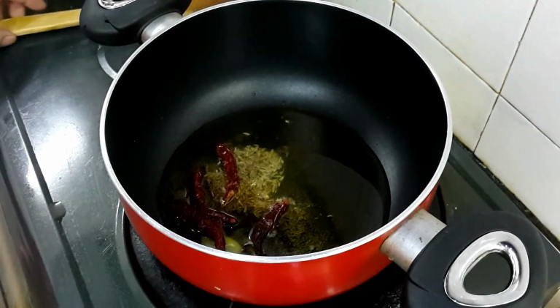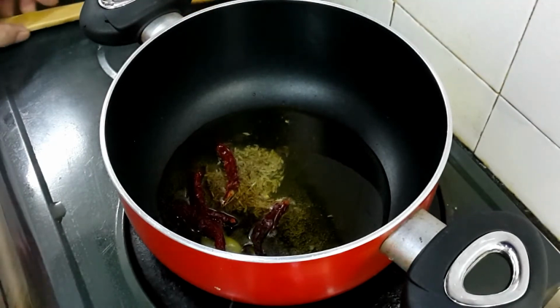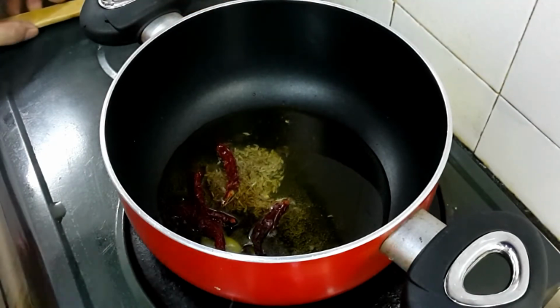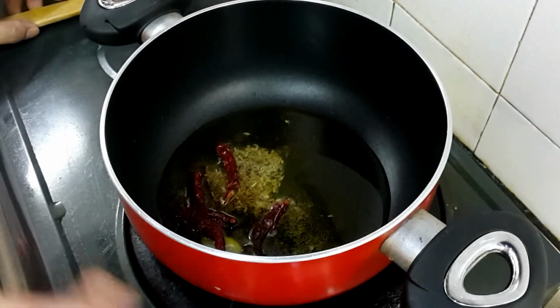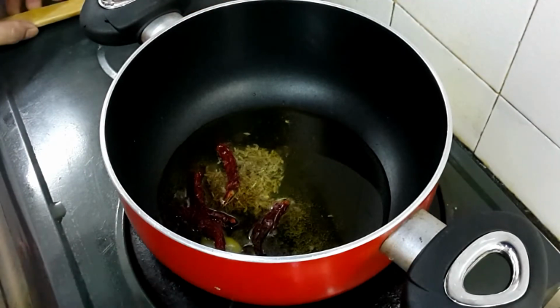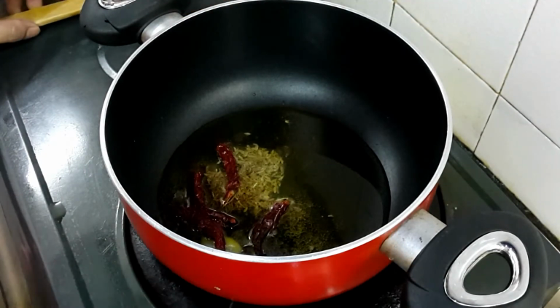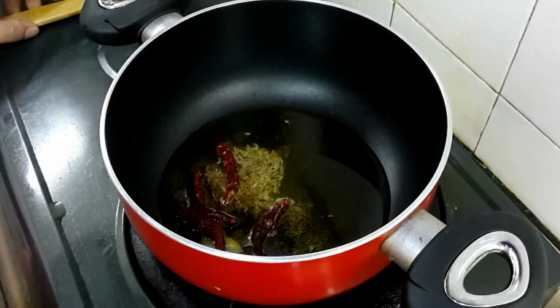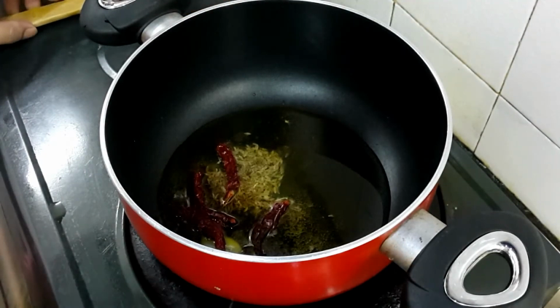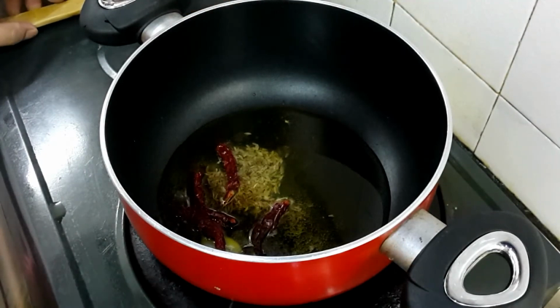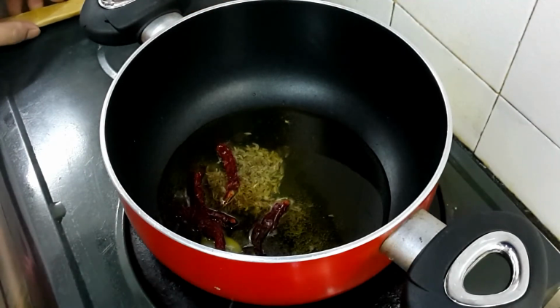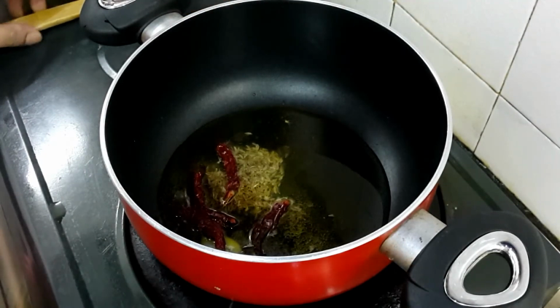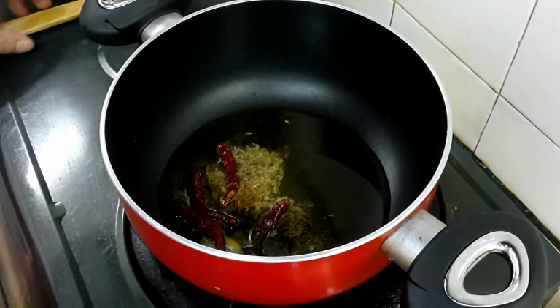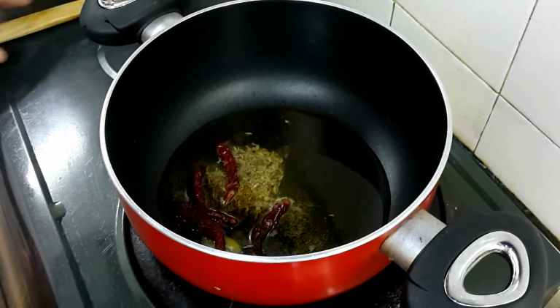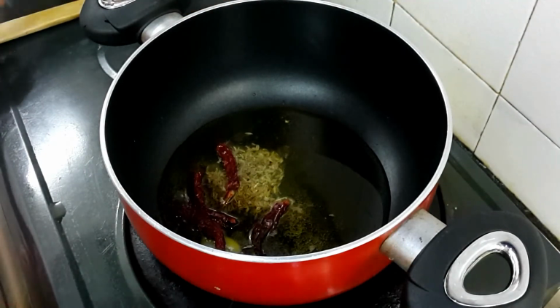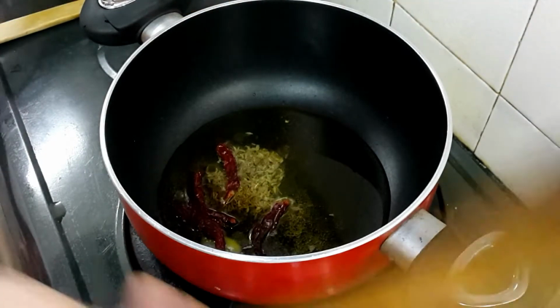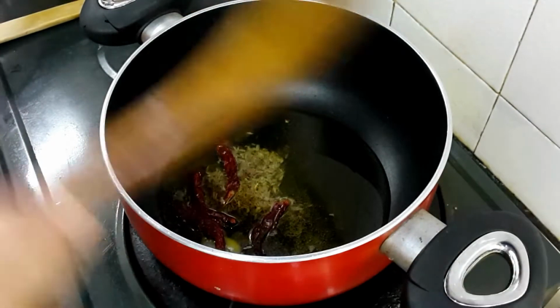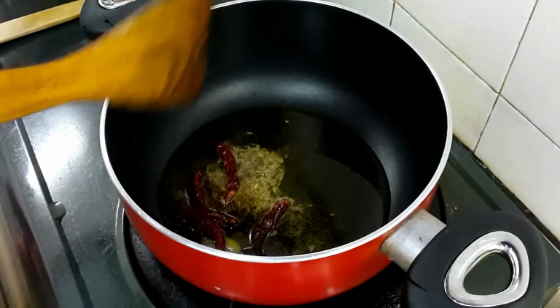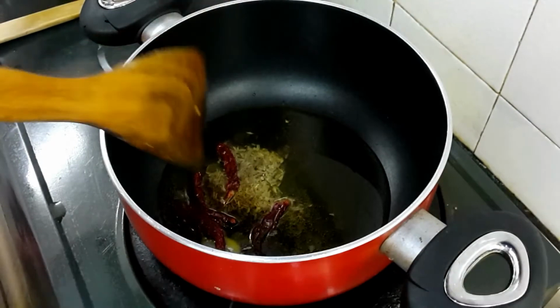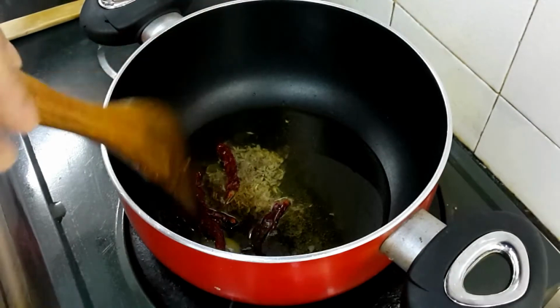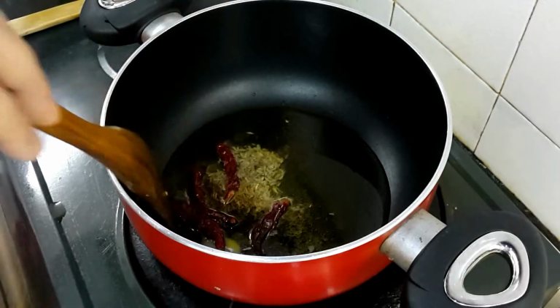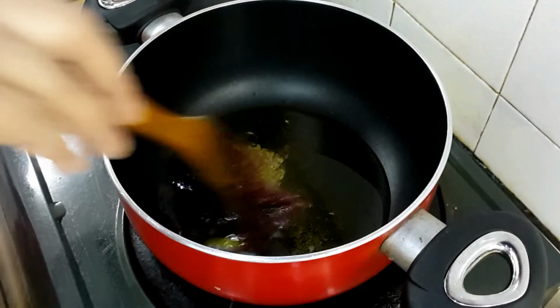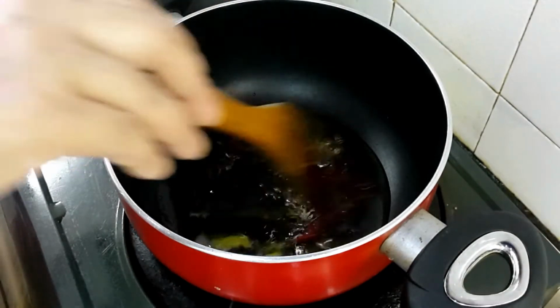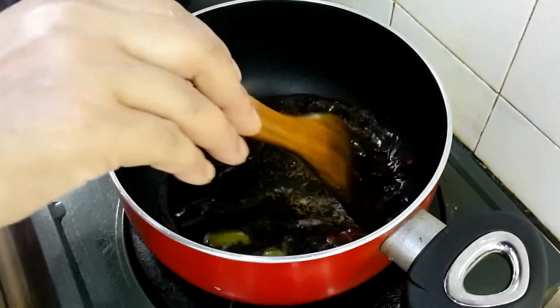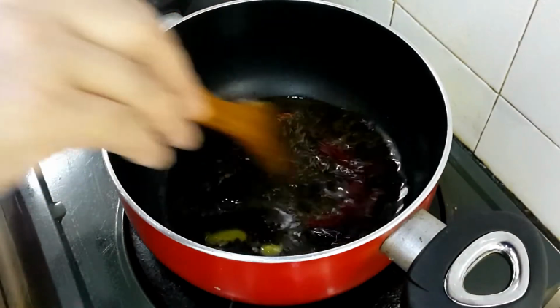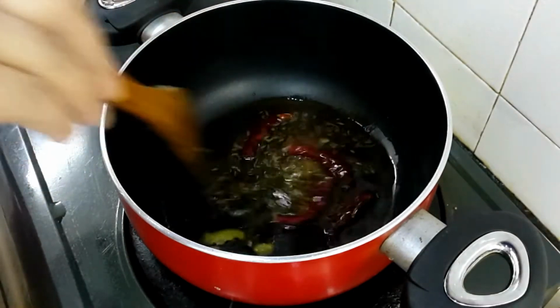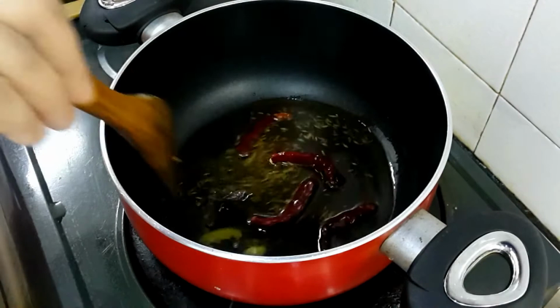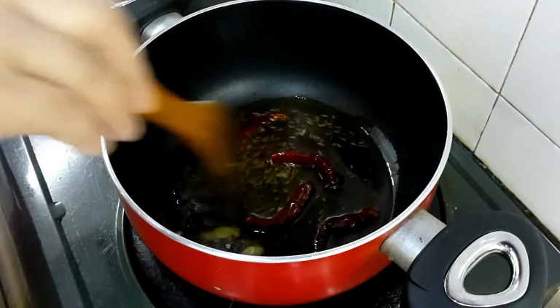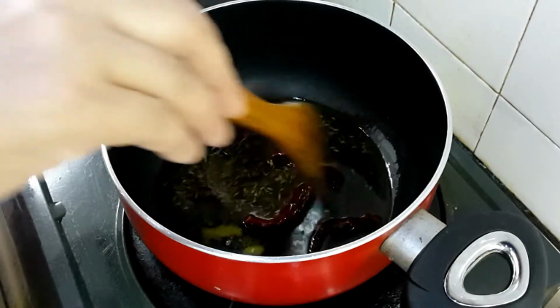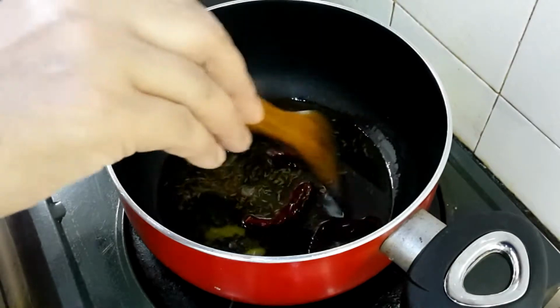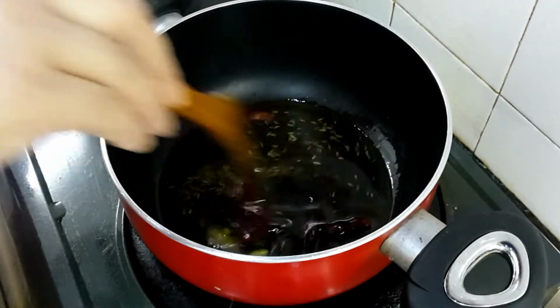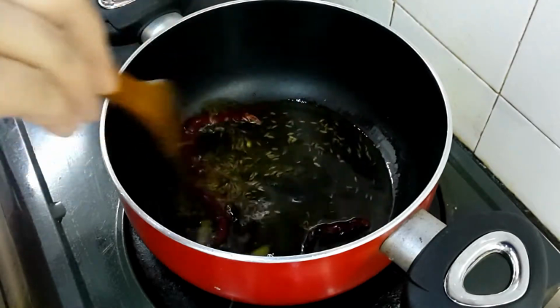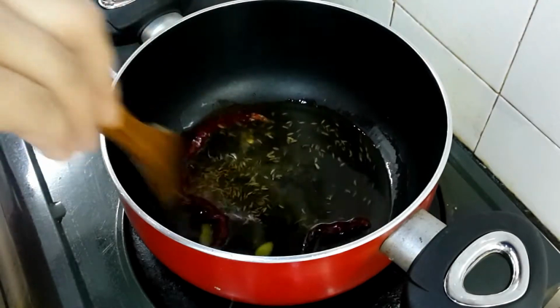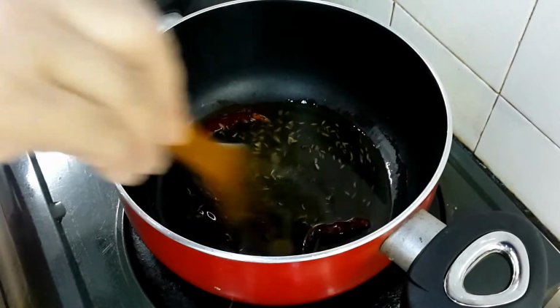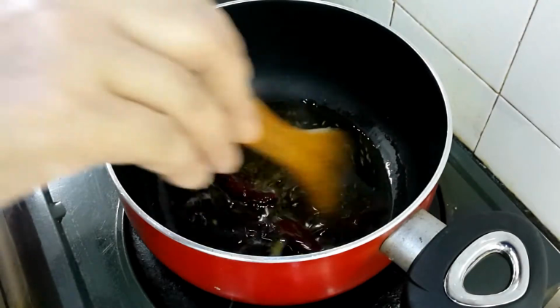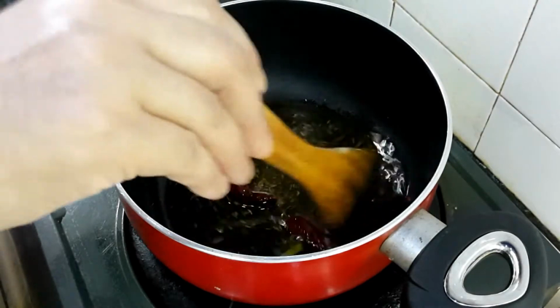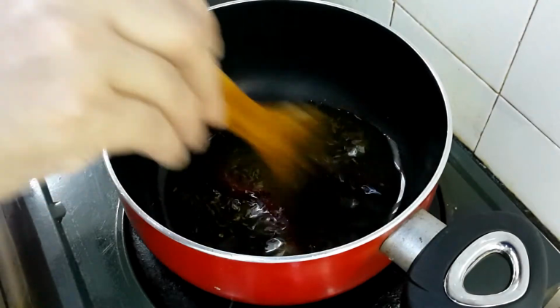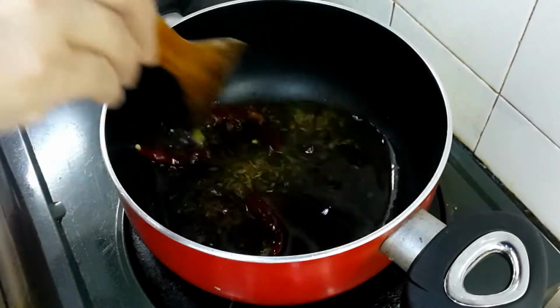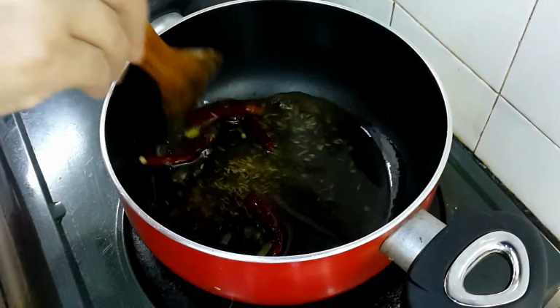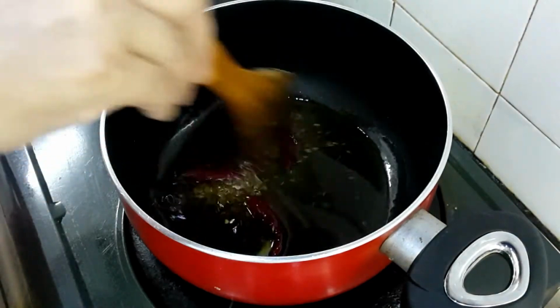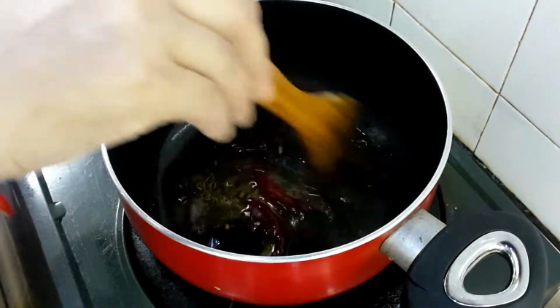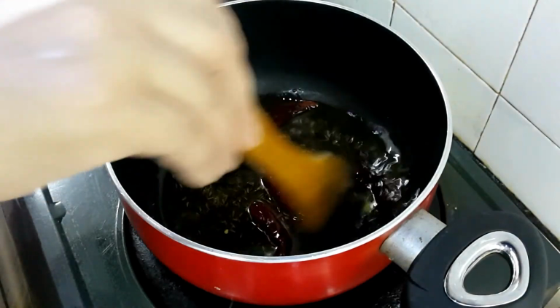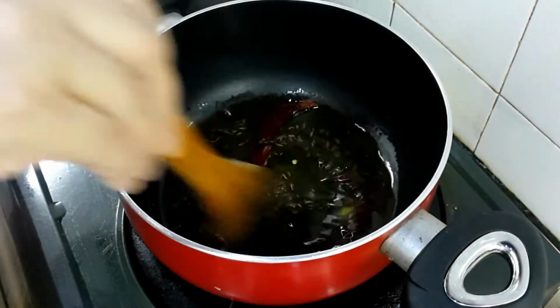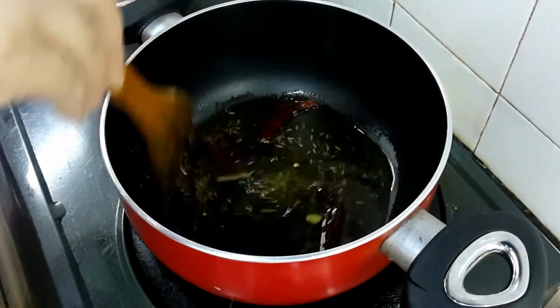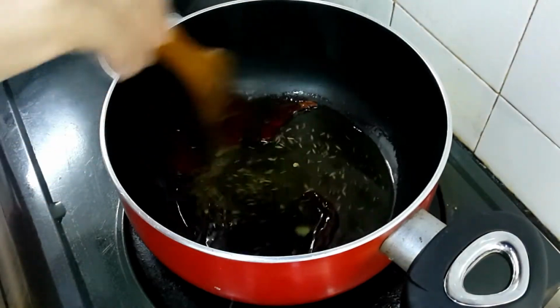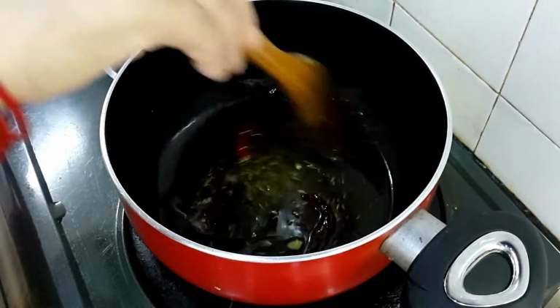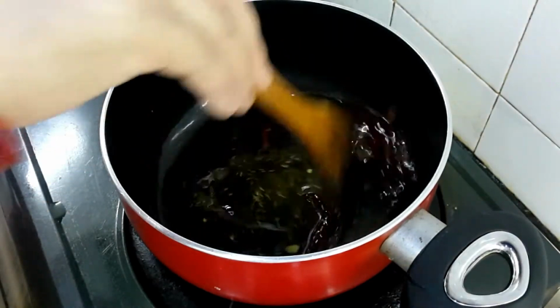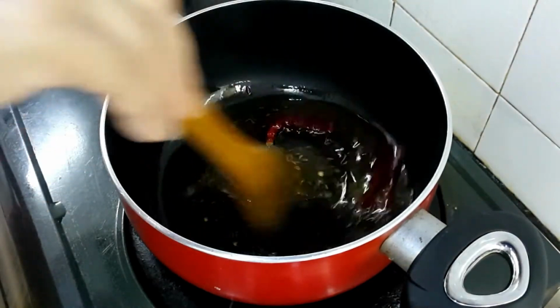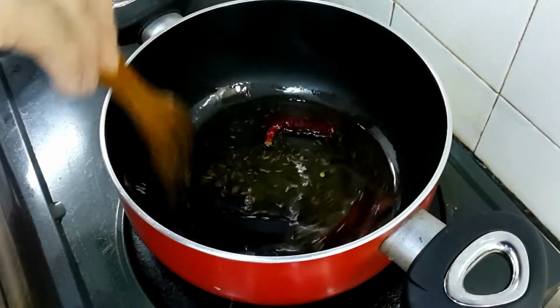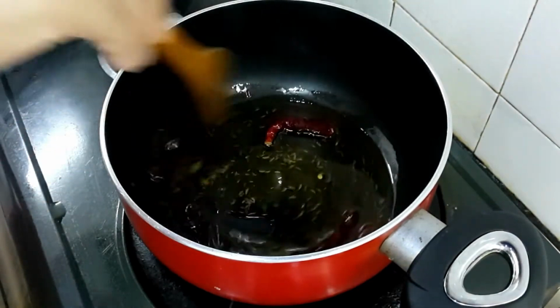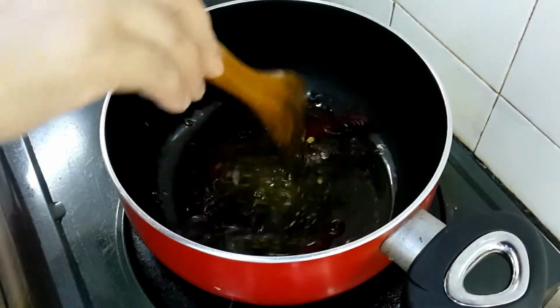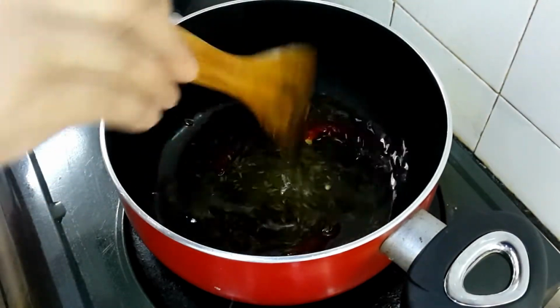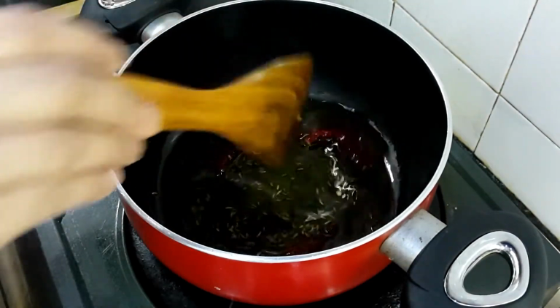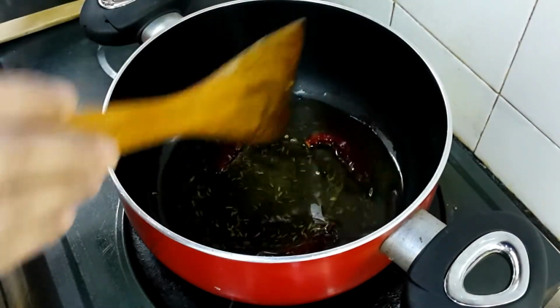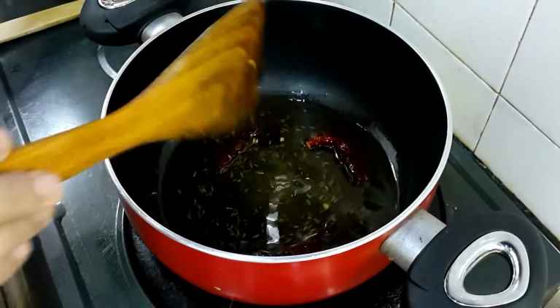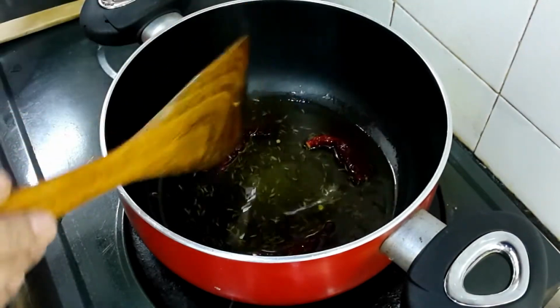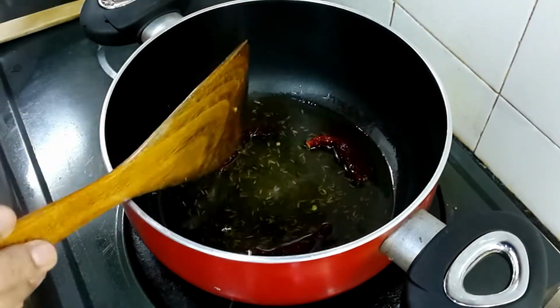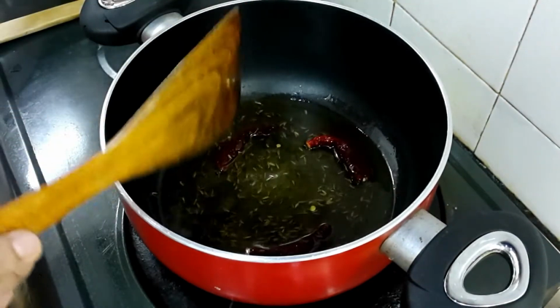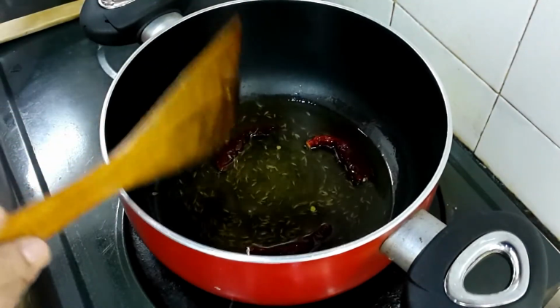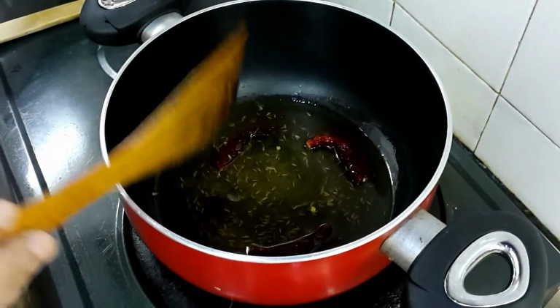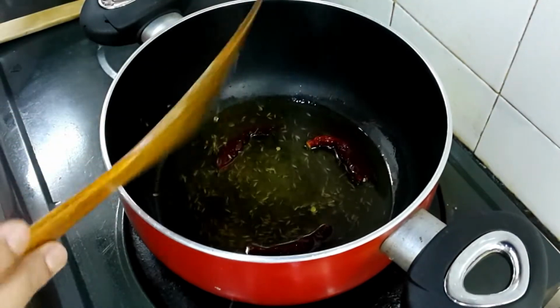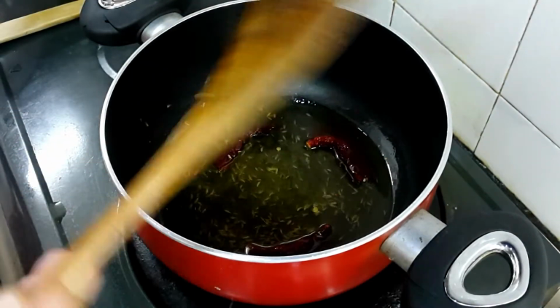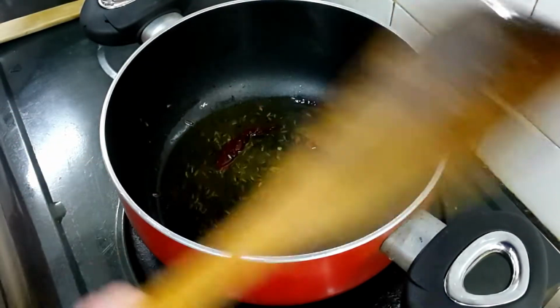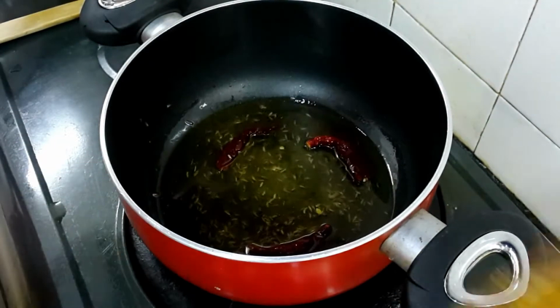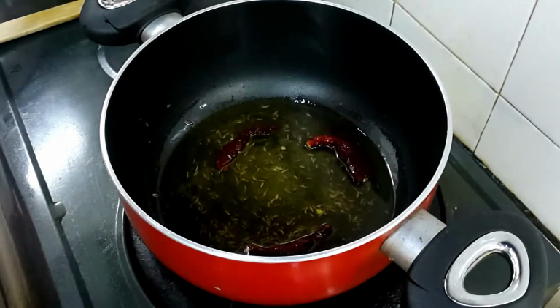Now add a quarter teaspoon of cumin seeds and four pieces of dry red chilies. Let them change color — keep a quick mix.